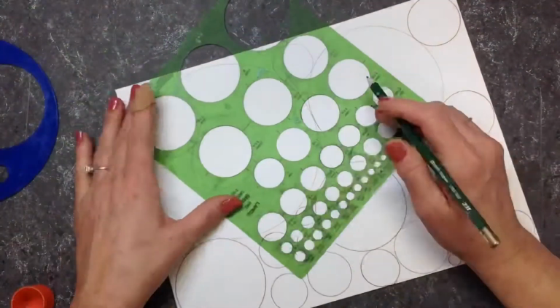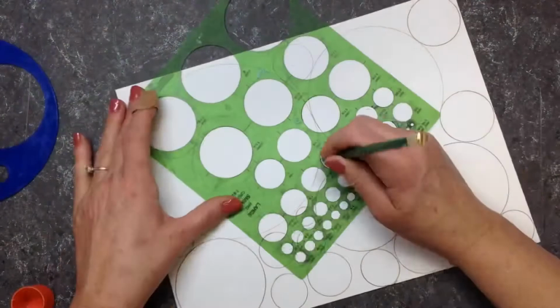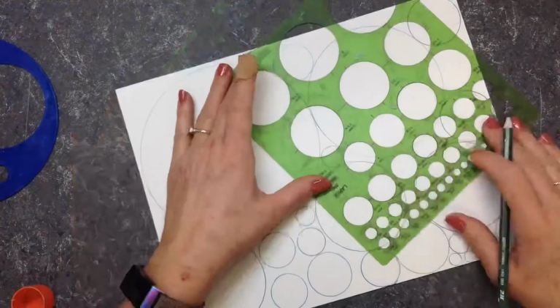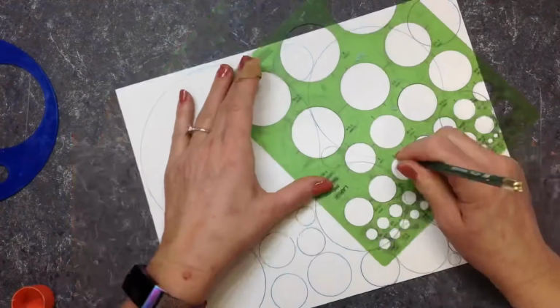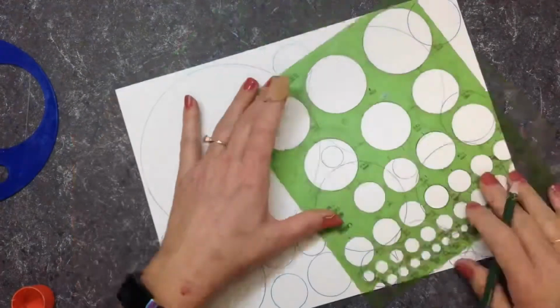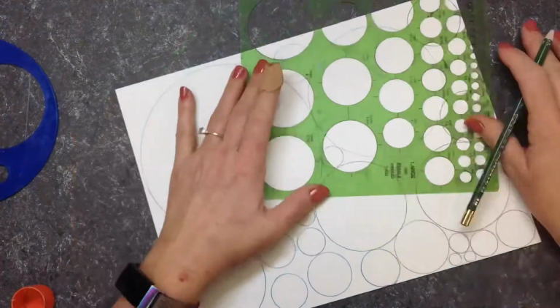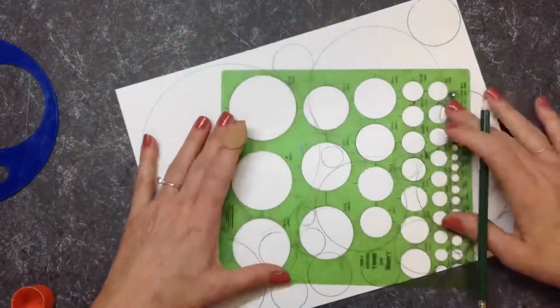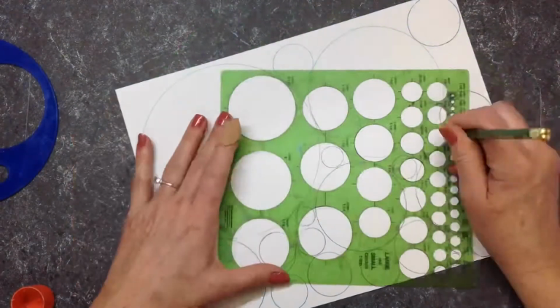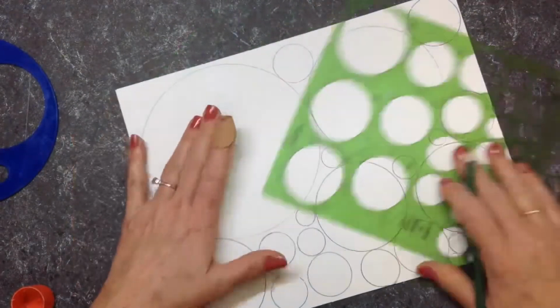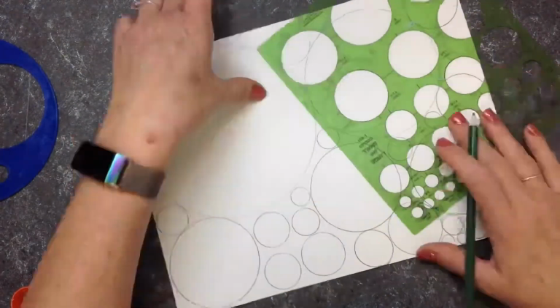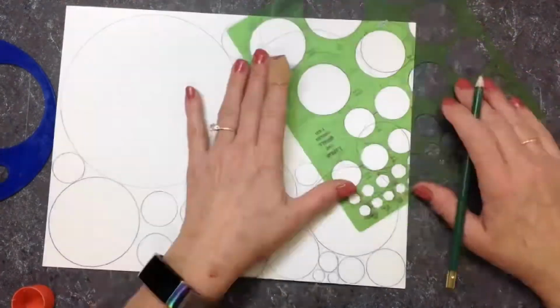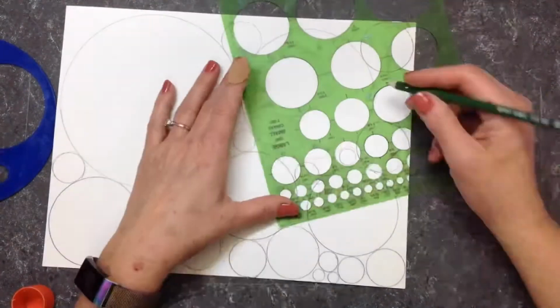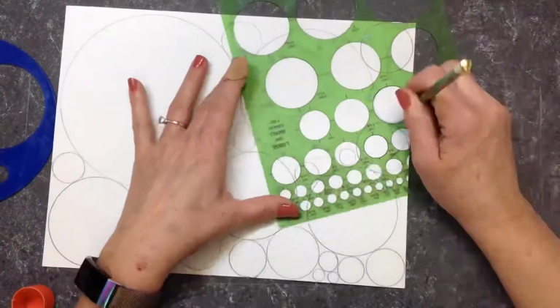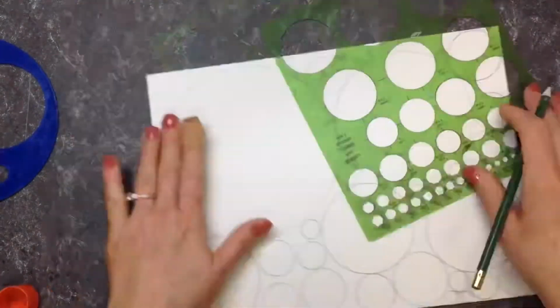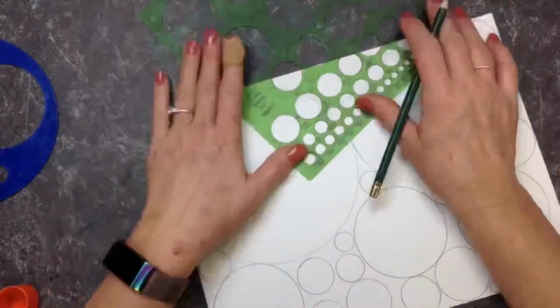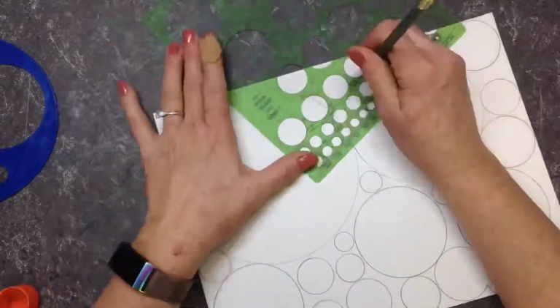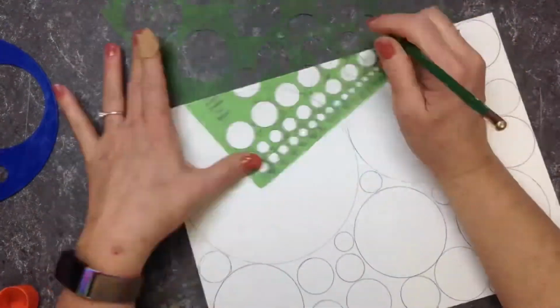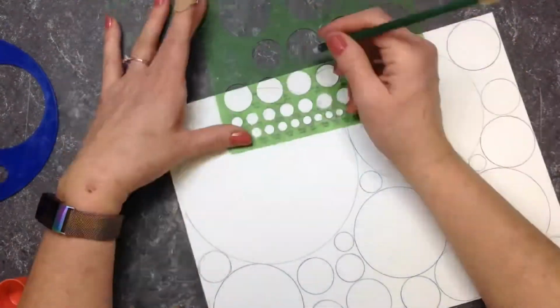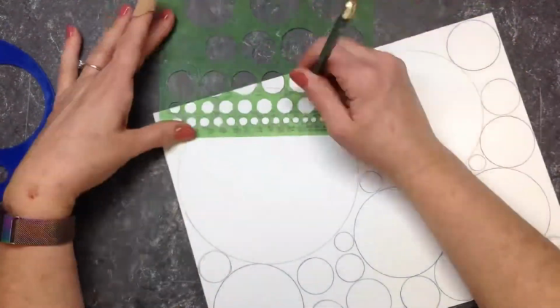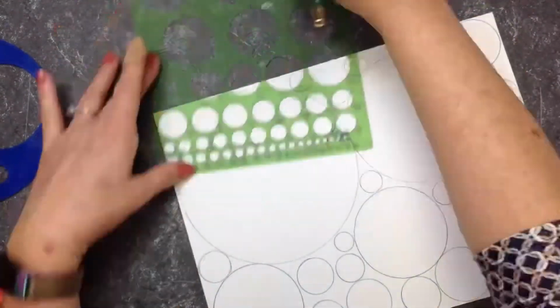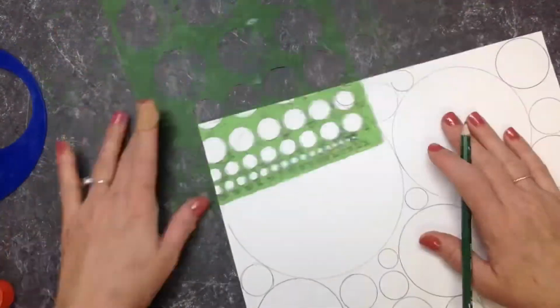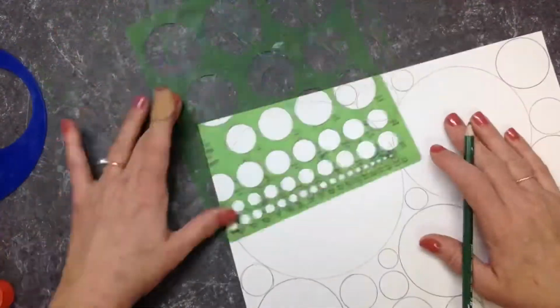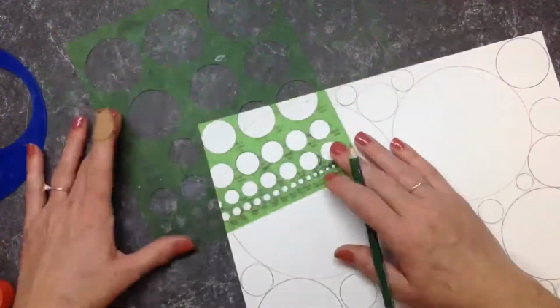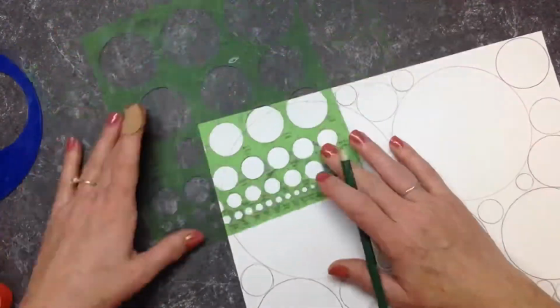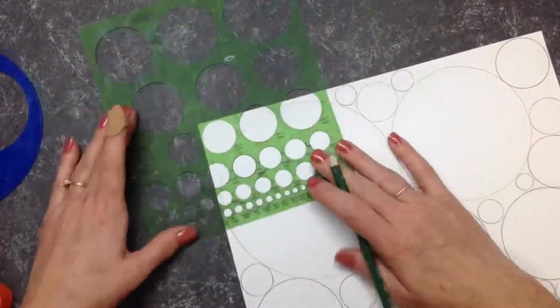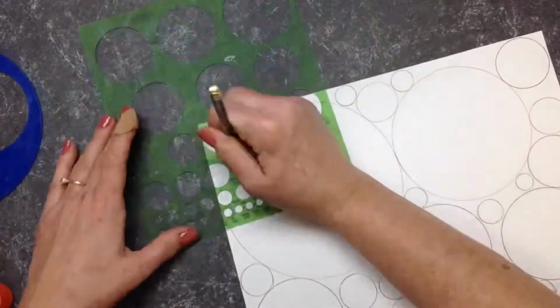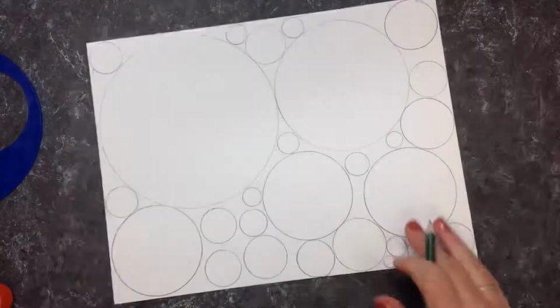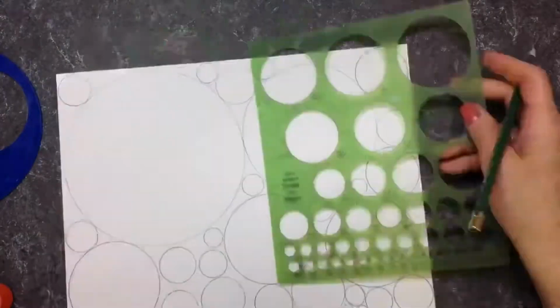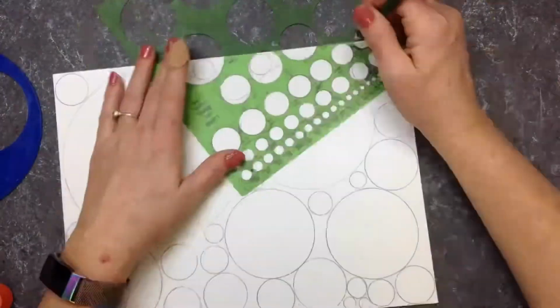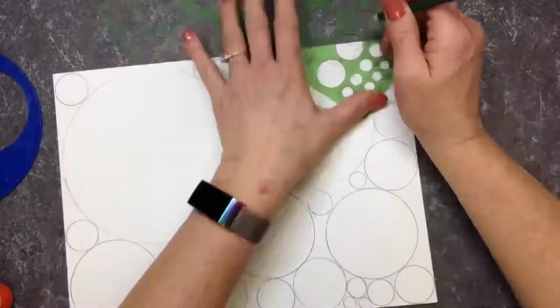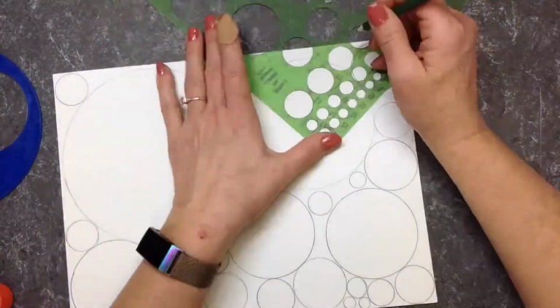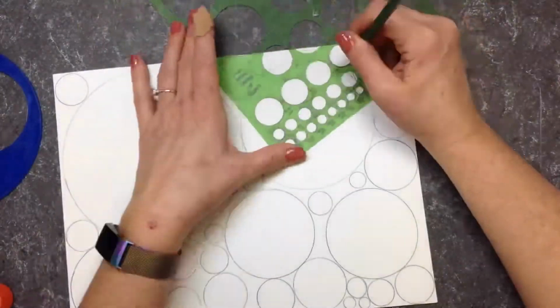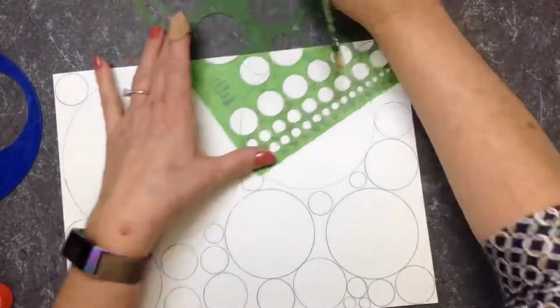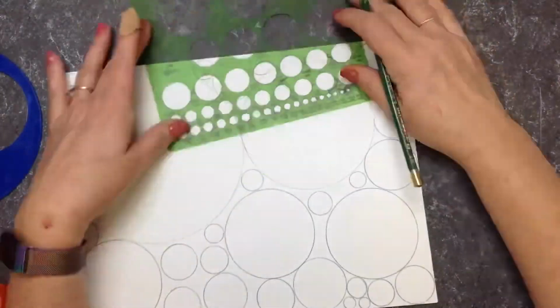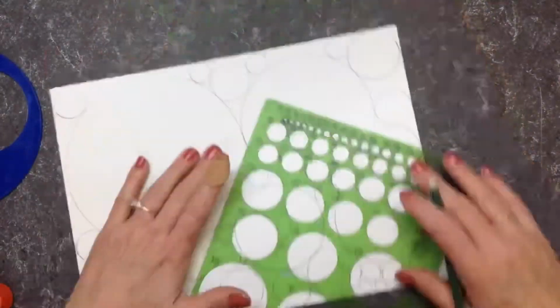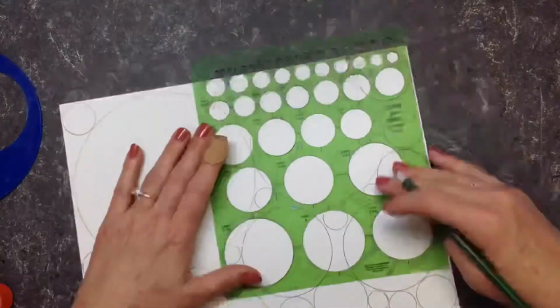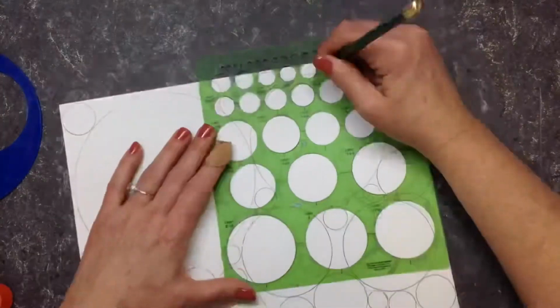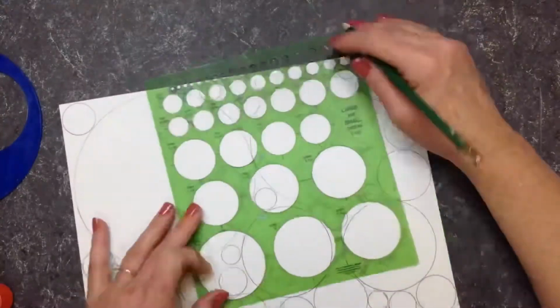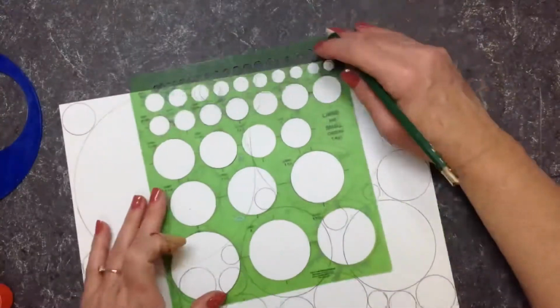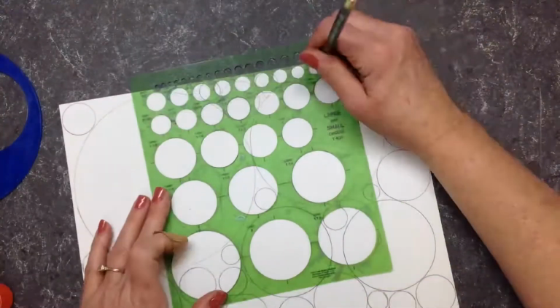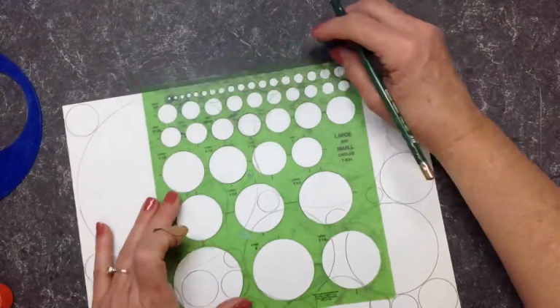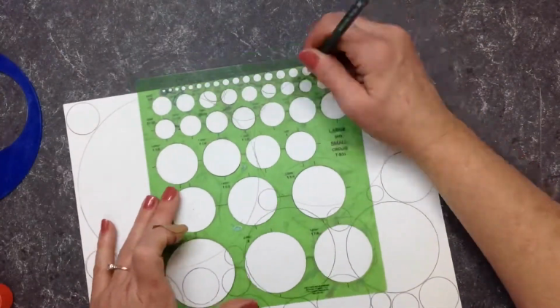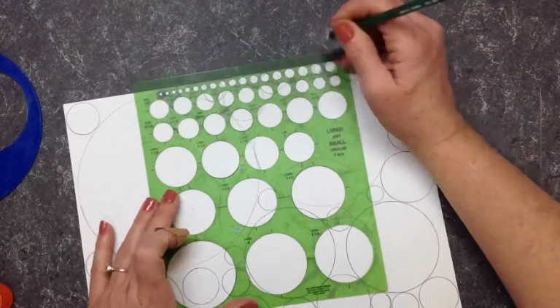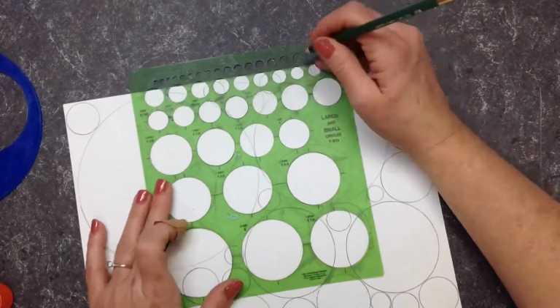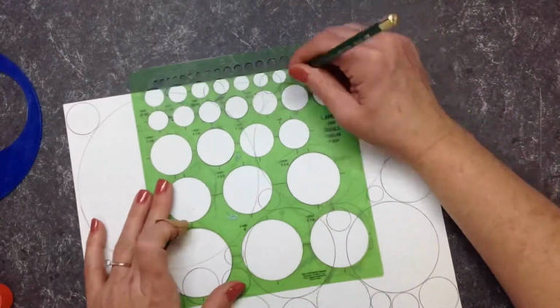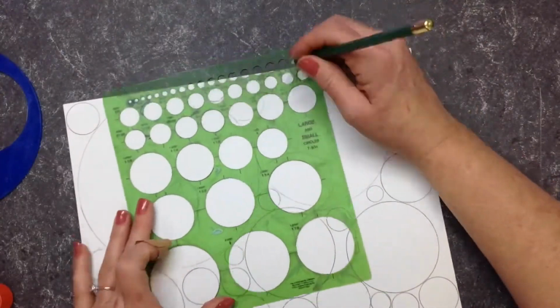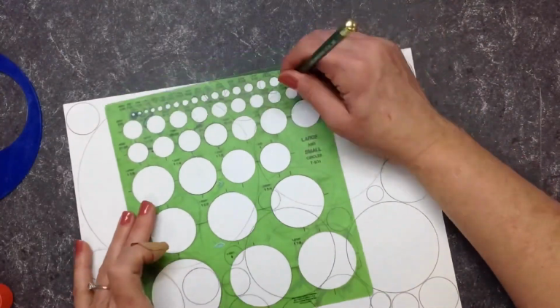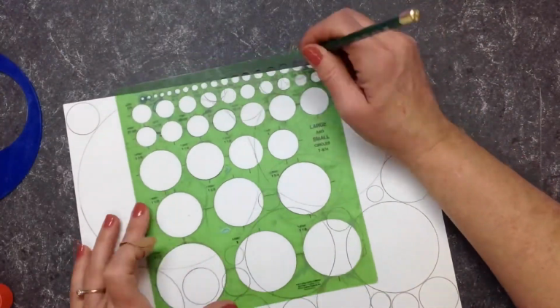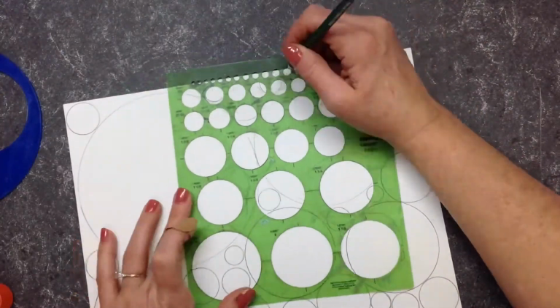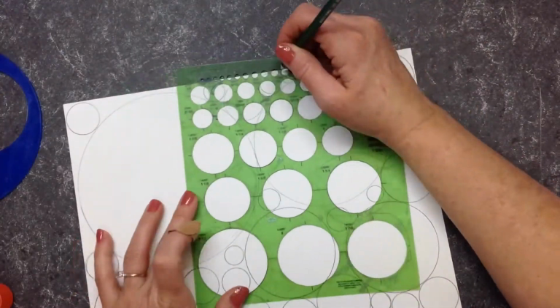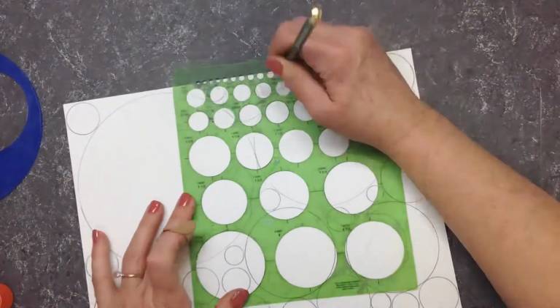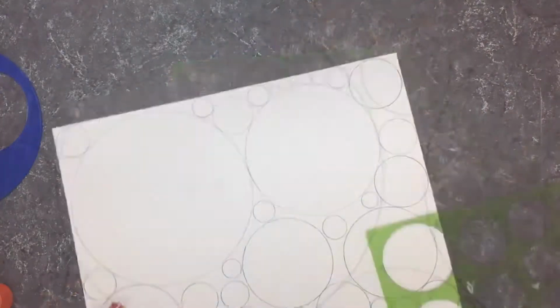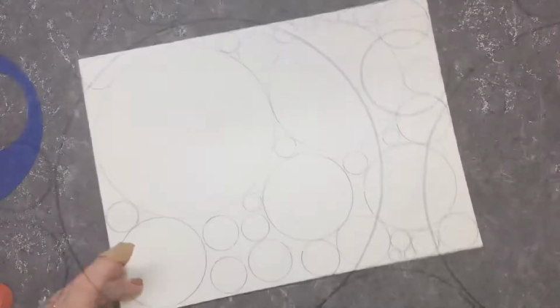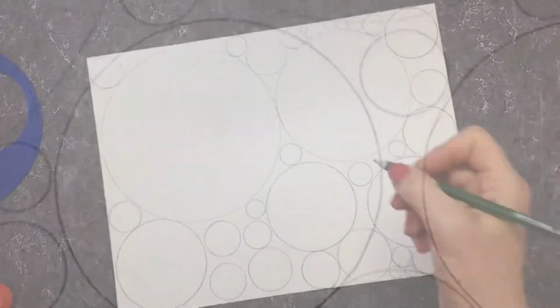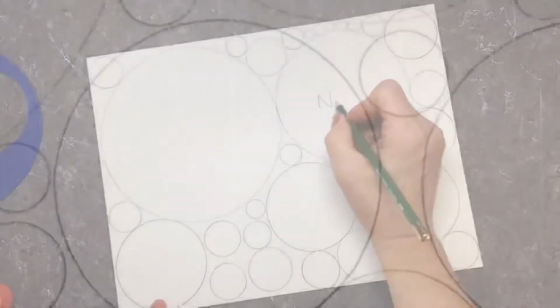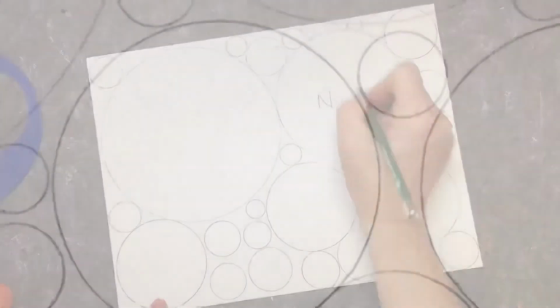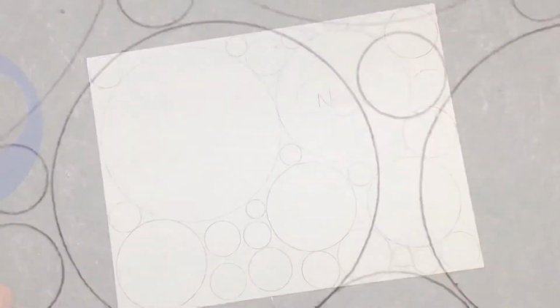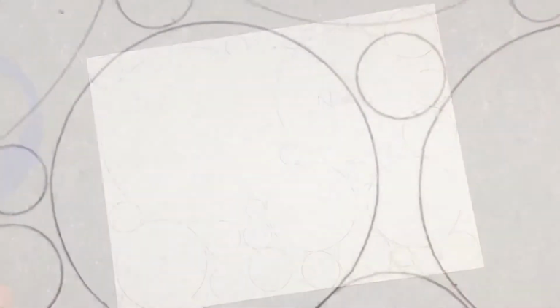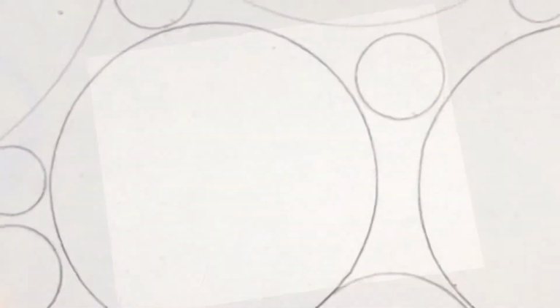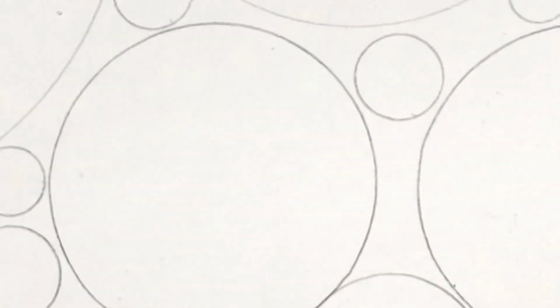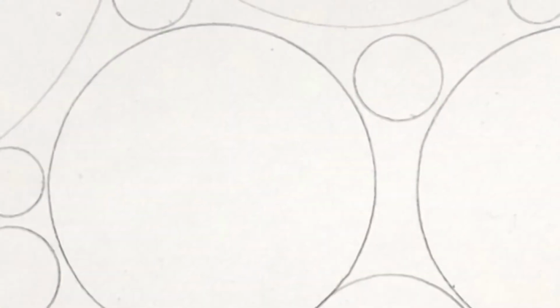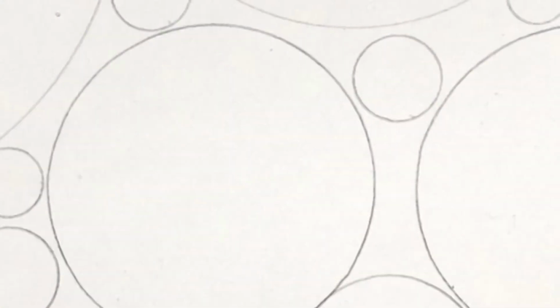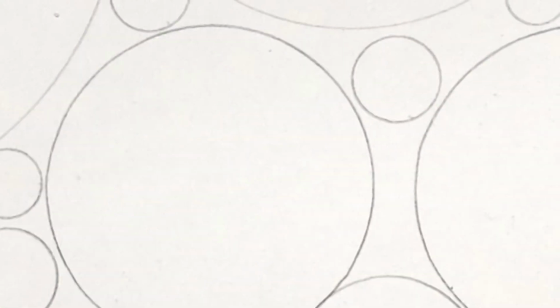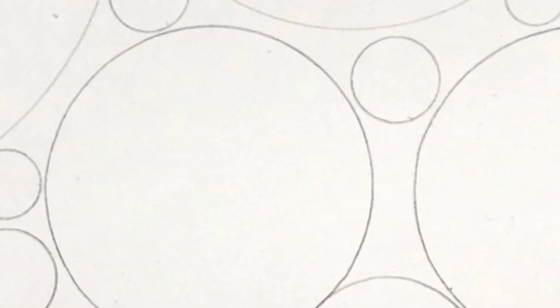The only thing you can write inside a circle, at the end, is your name. Standby for Part 2!